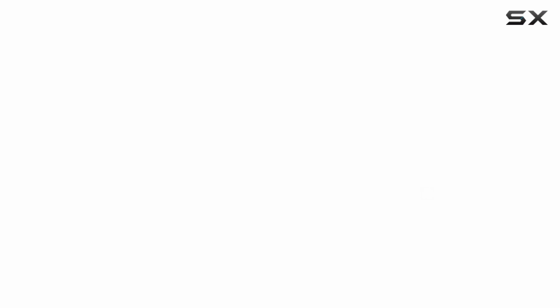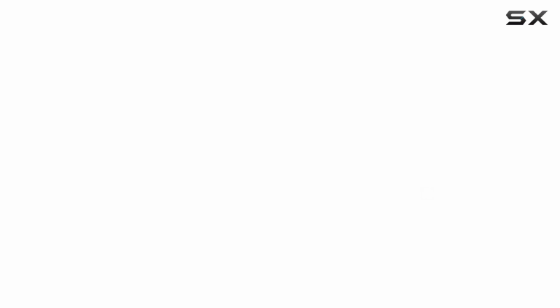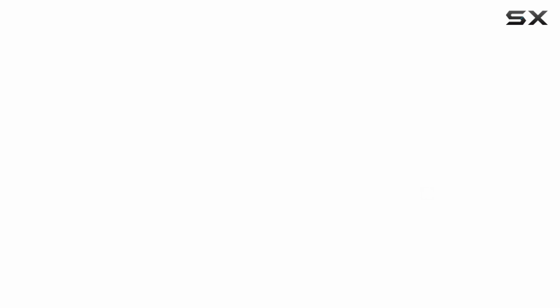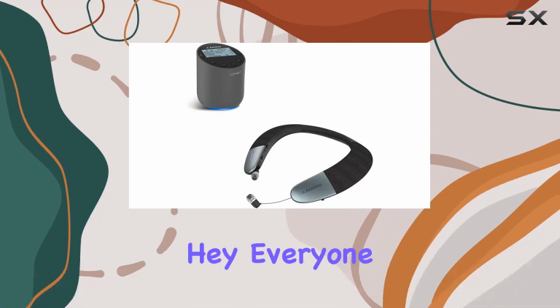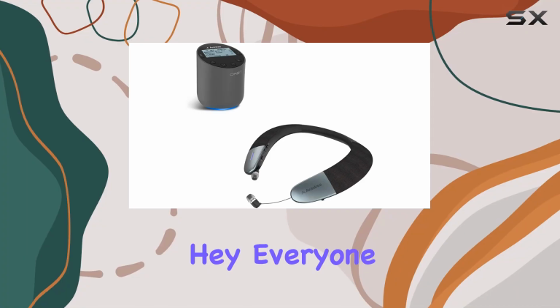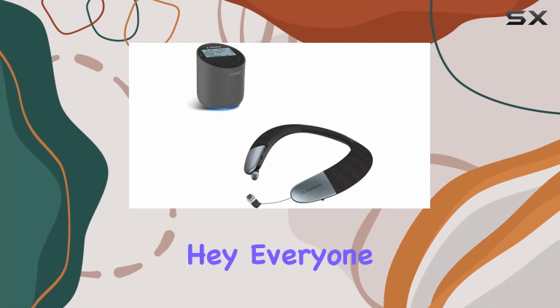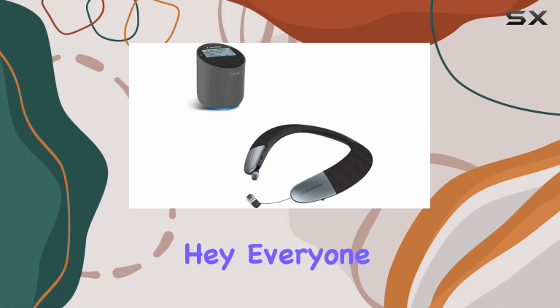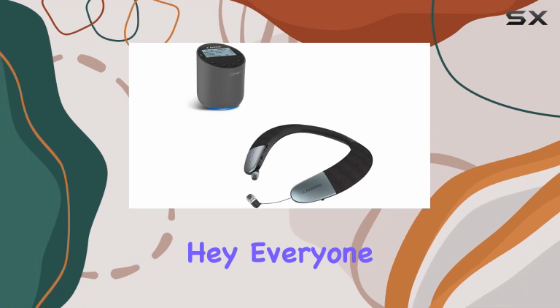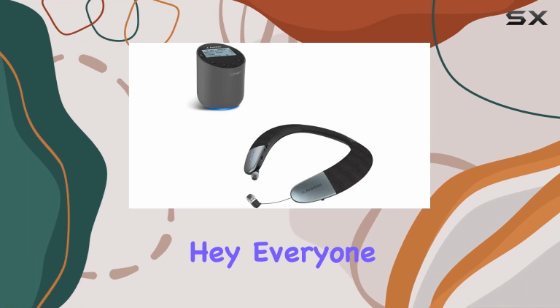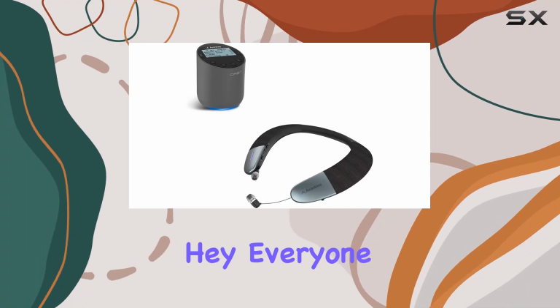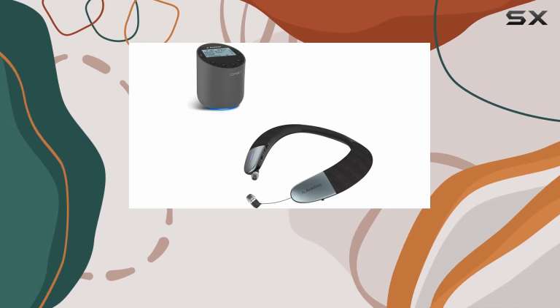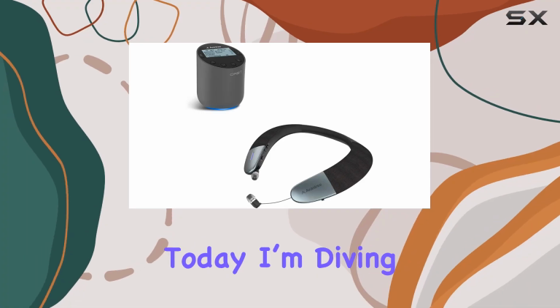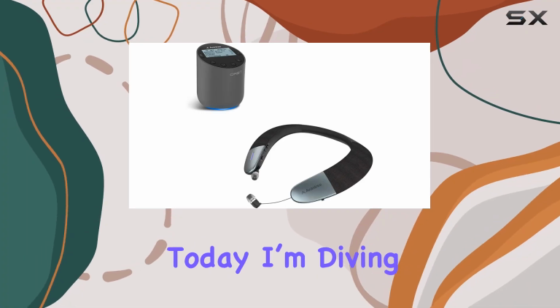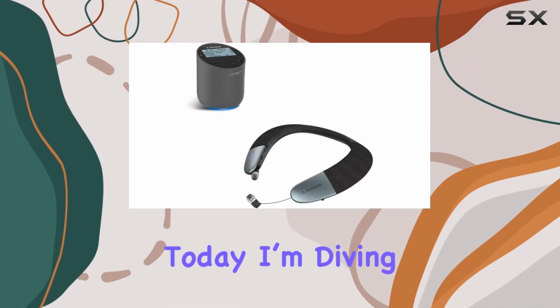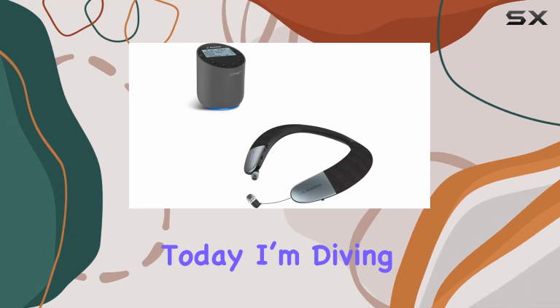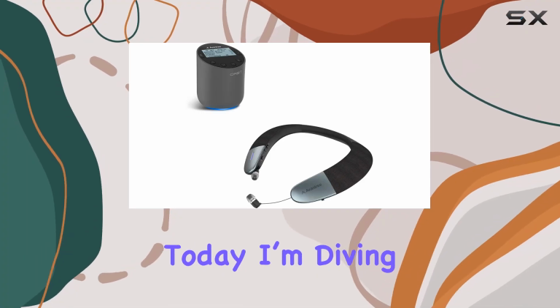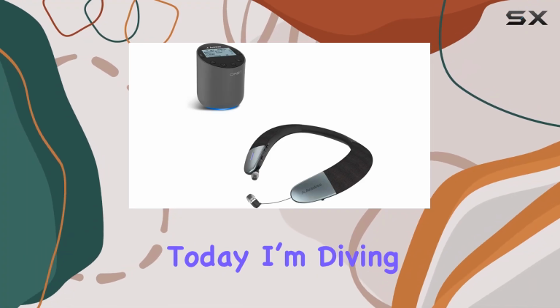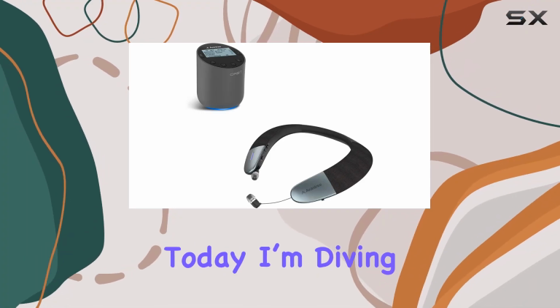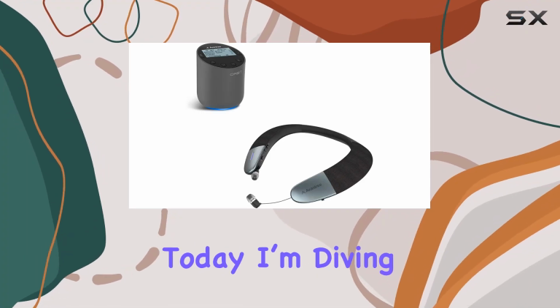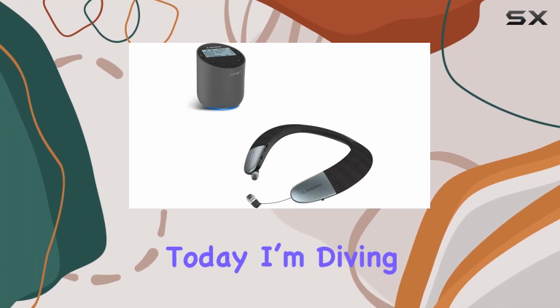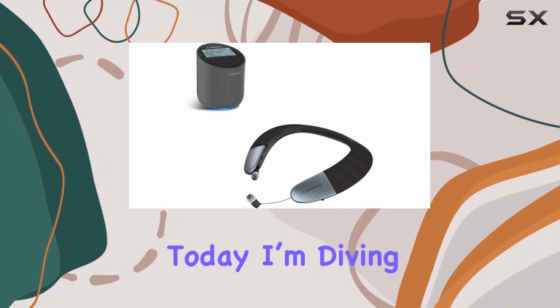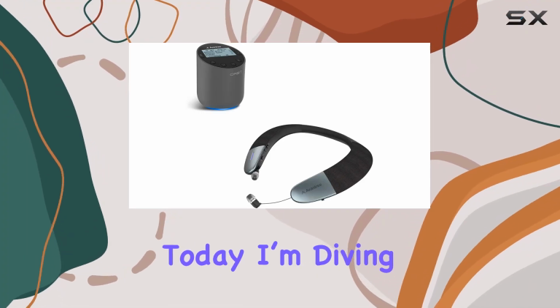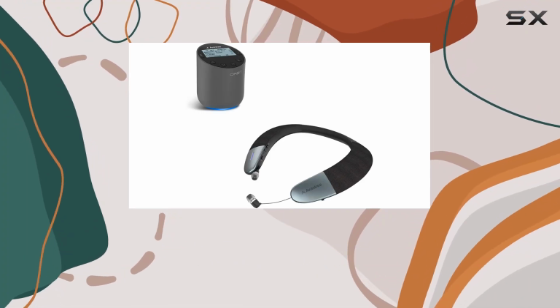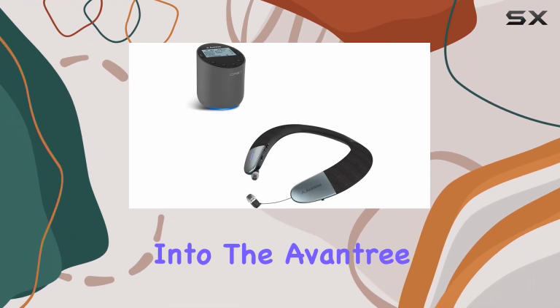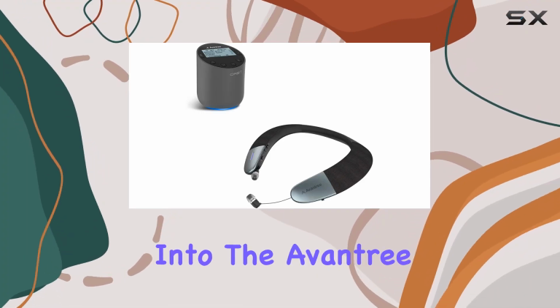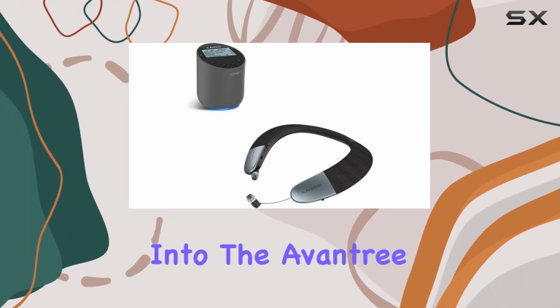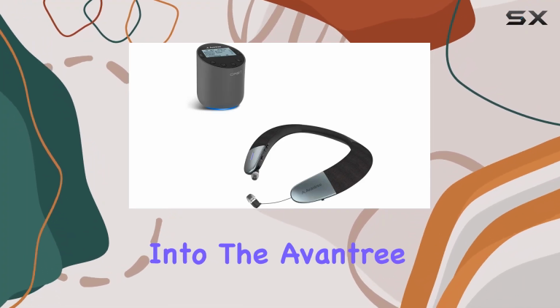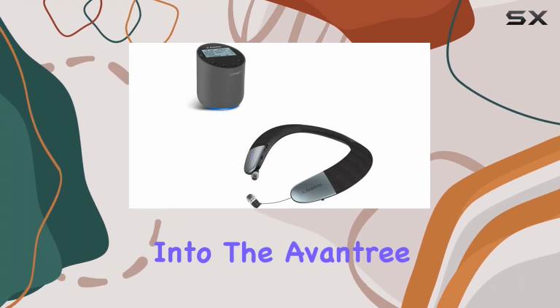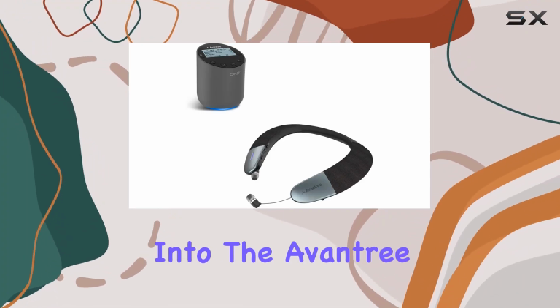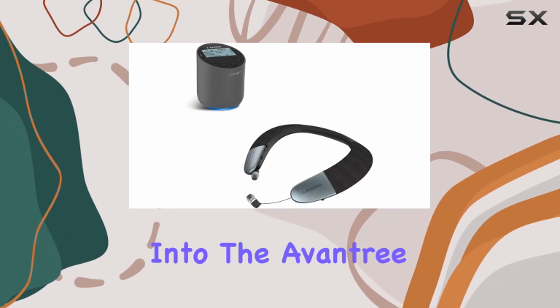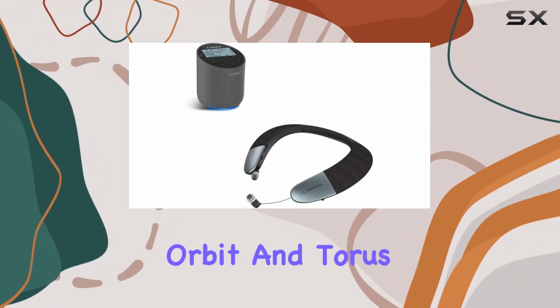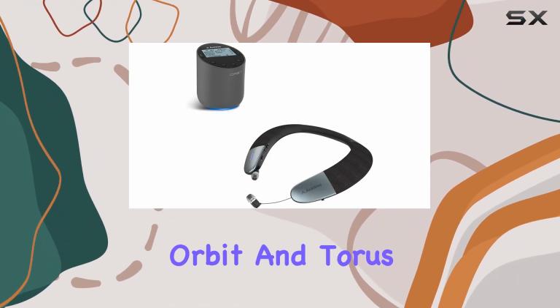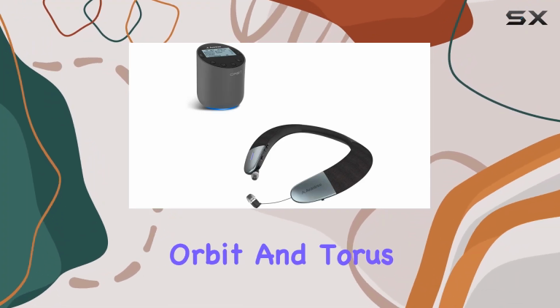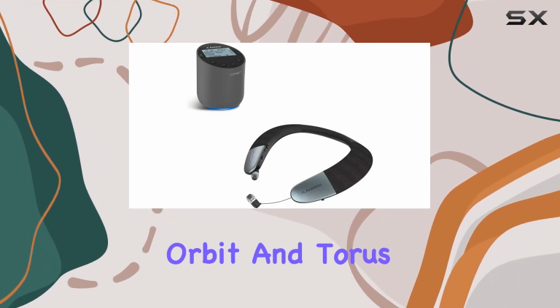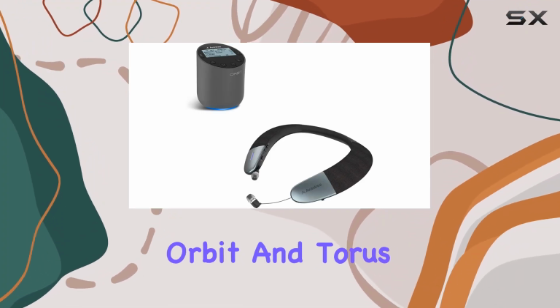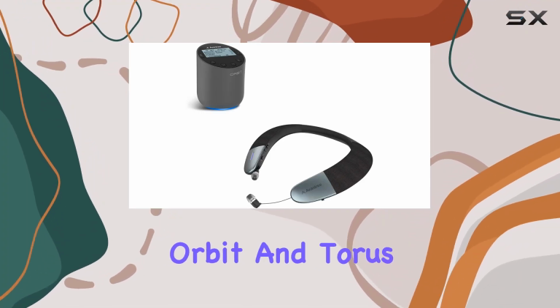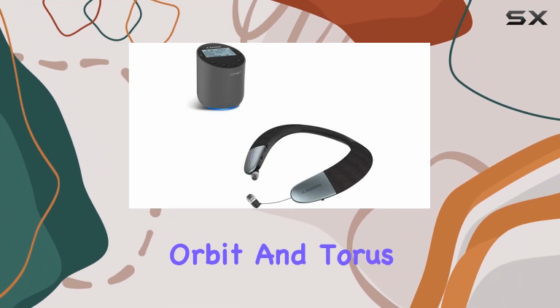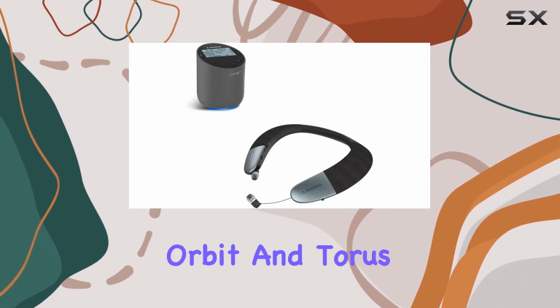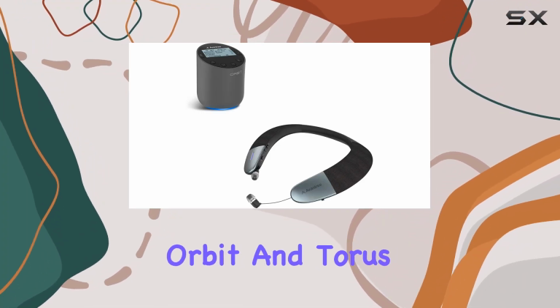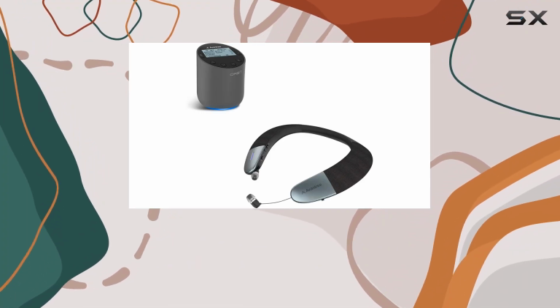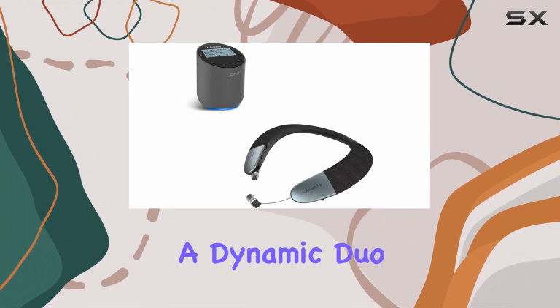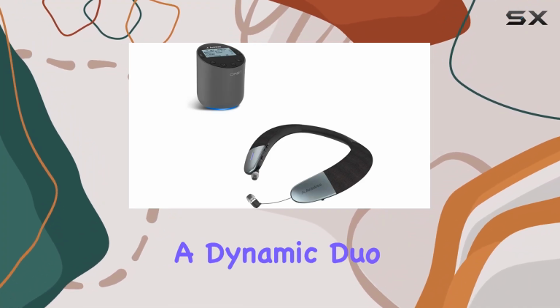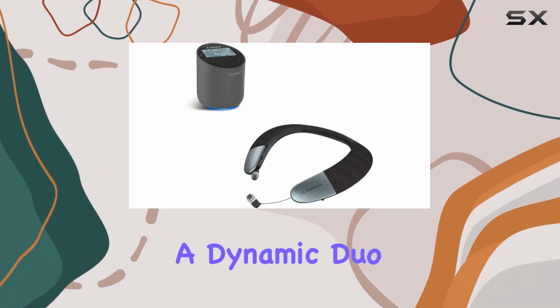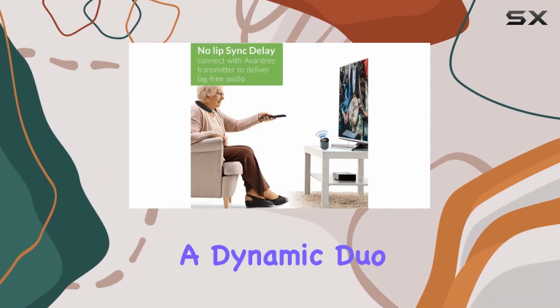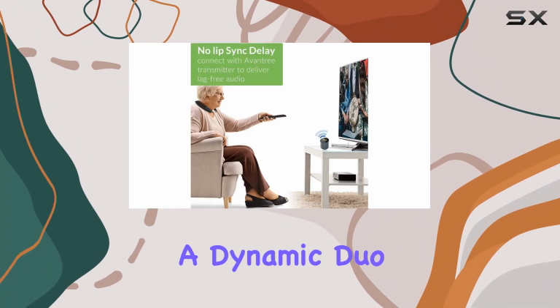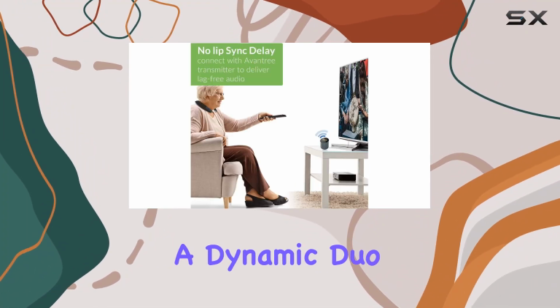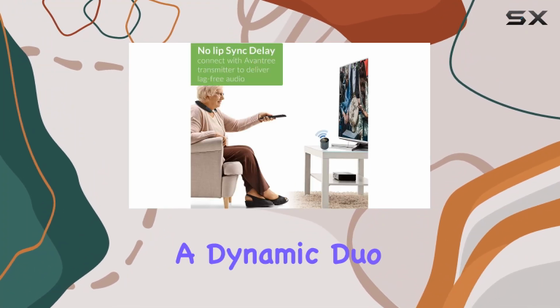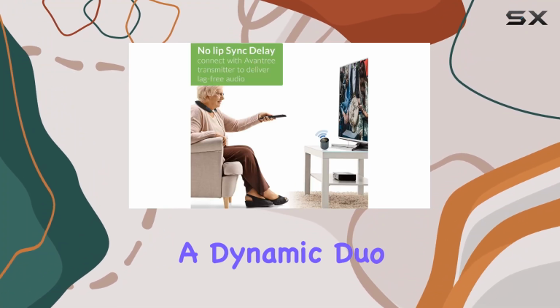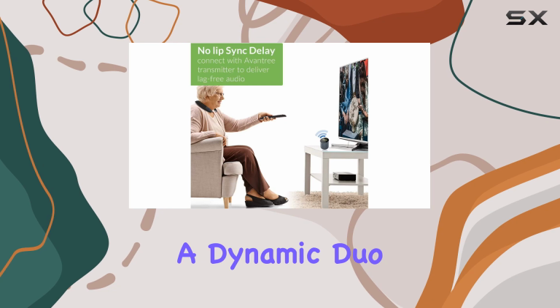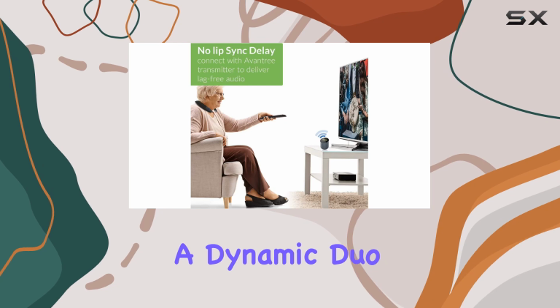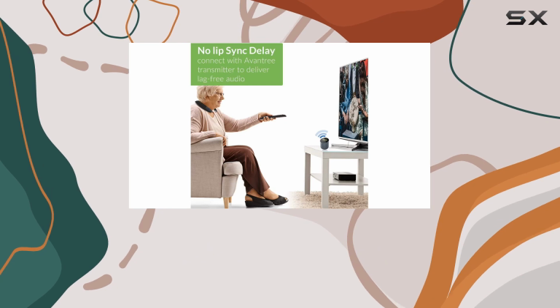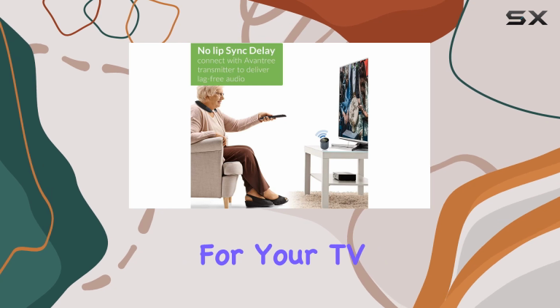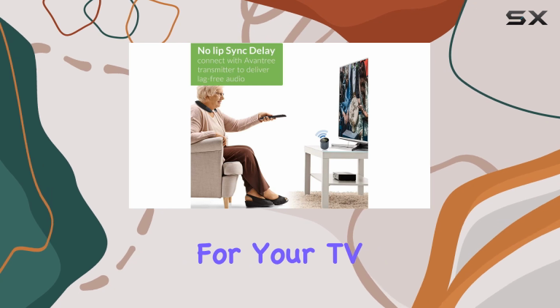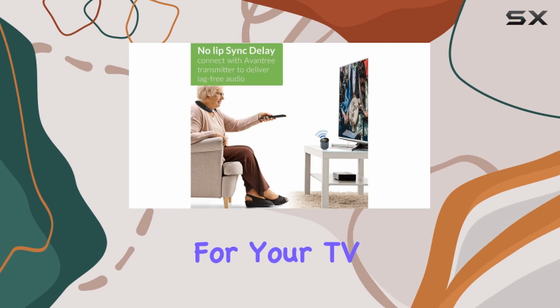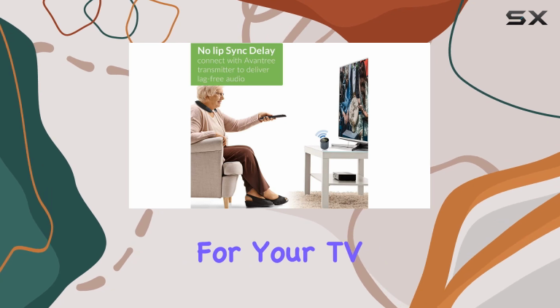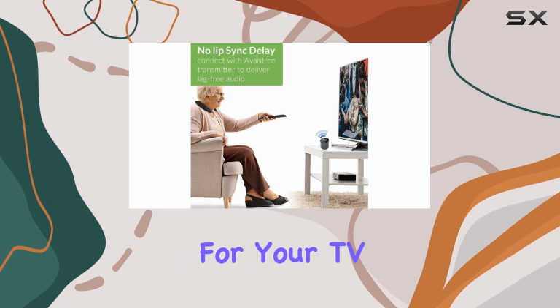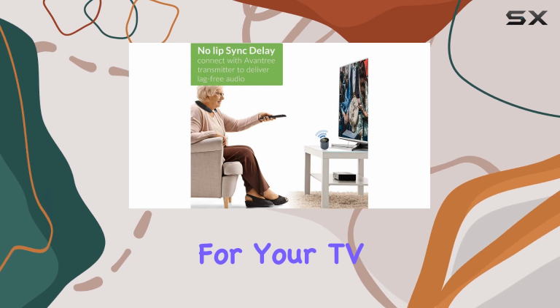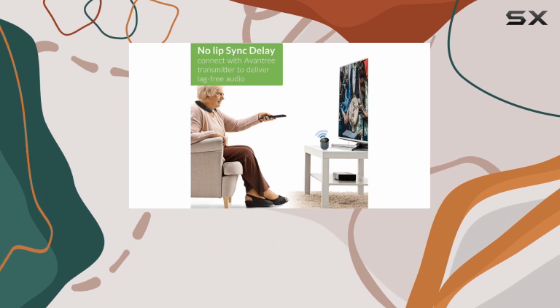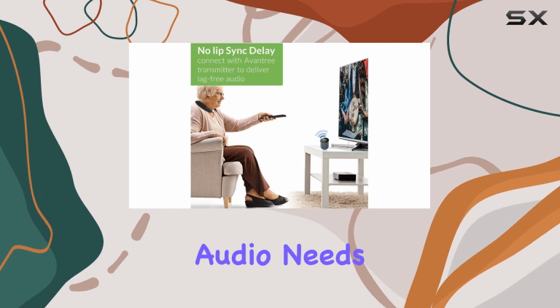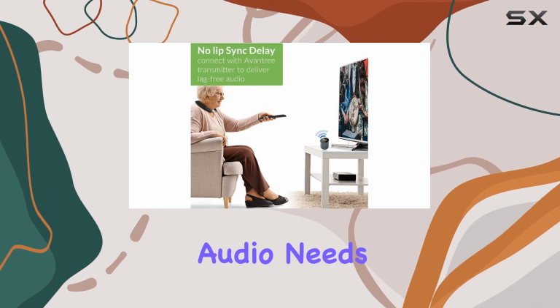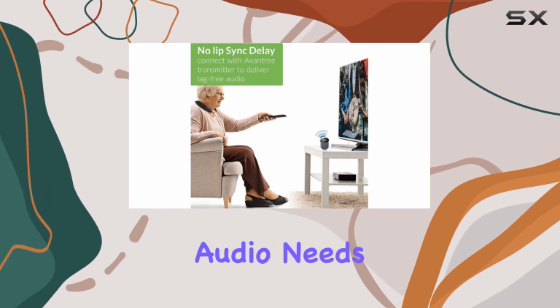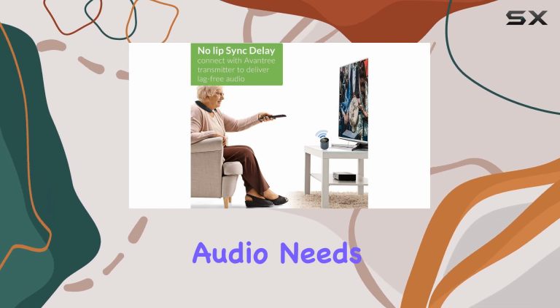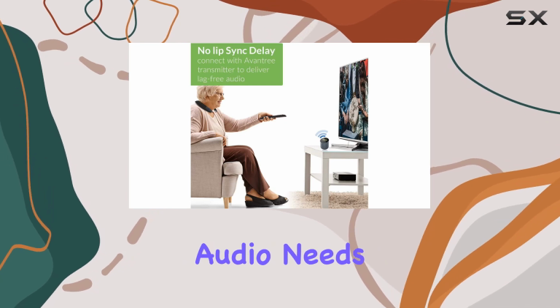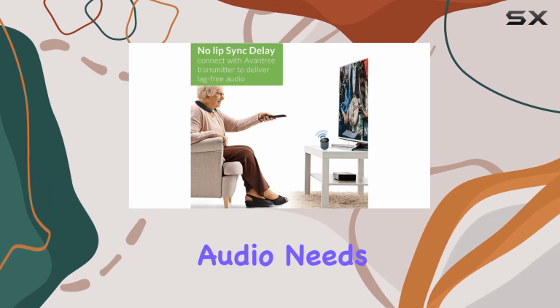Hey everyone, today I'm diving into the Avantree Orbit and Taurus, a dynamic duo for your TV audio needs.